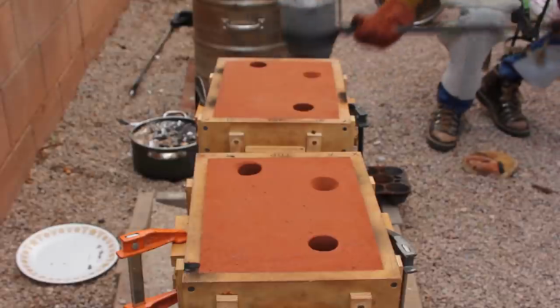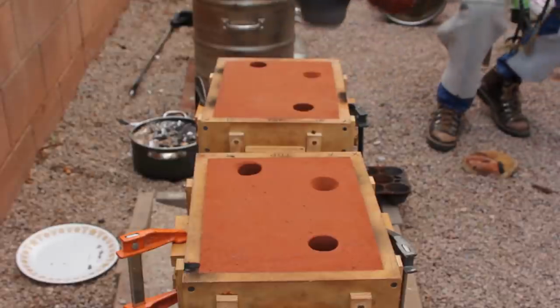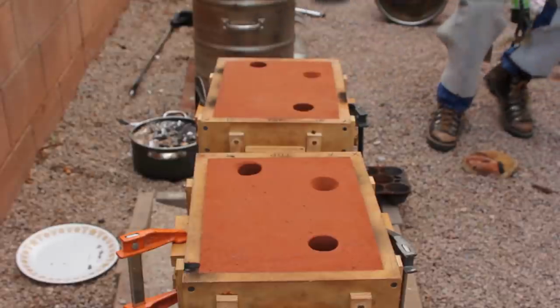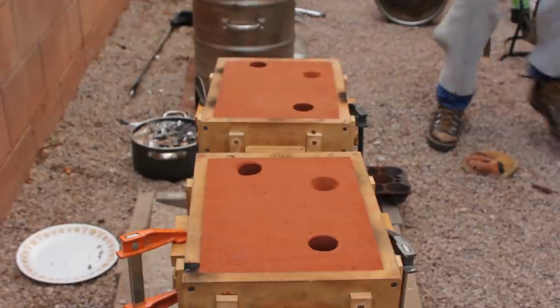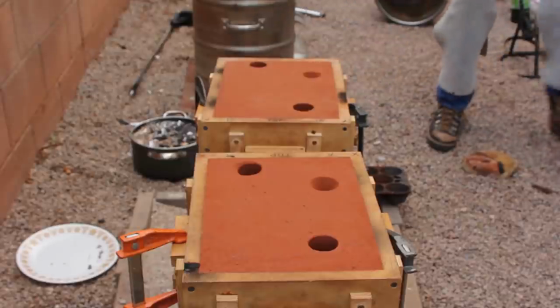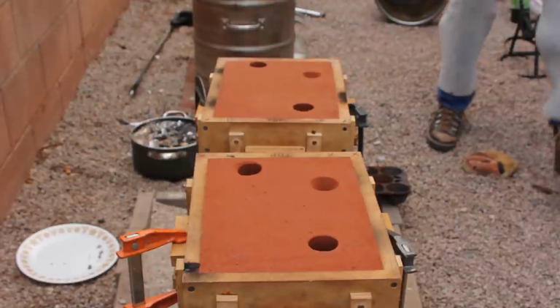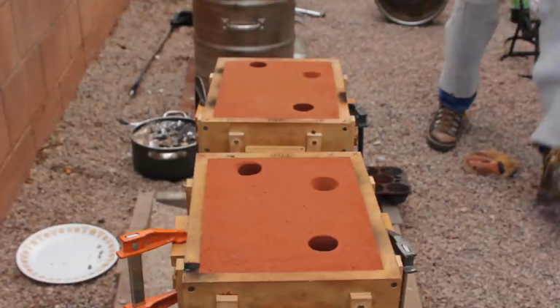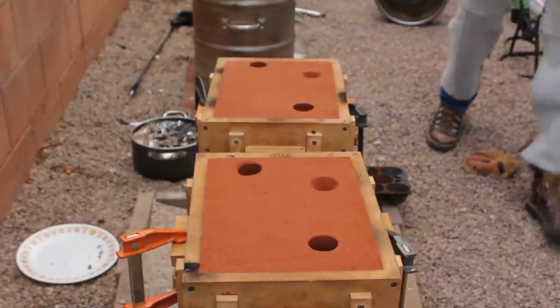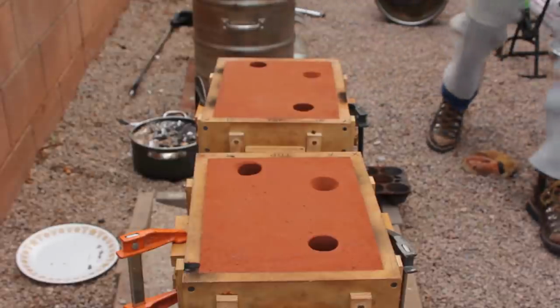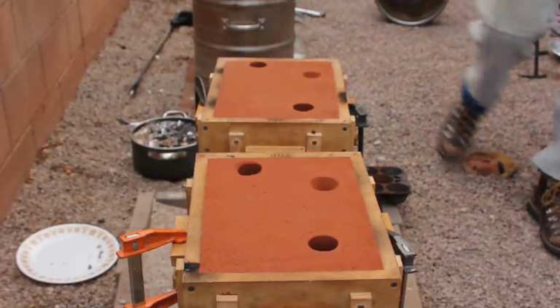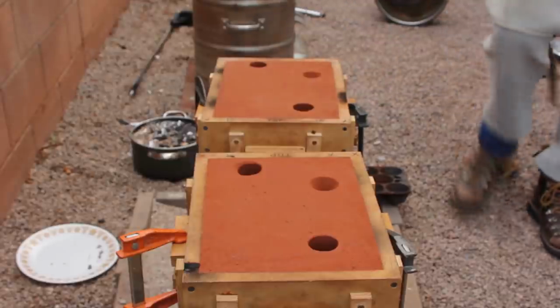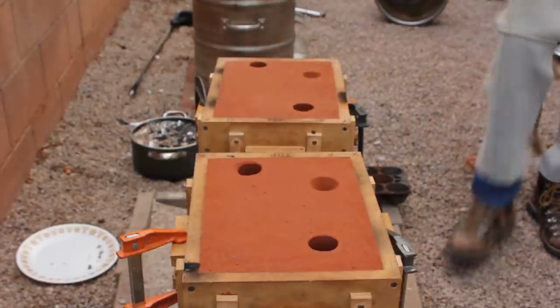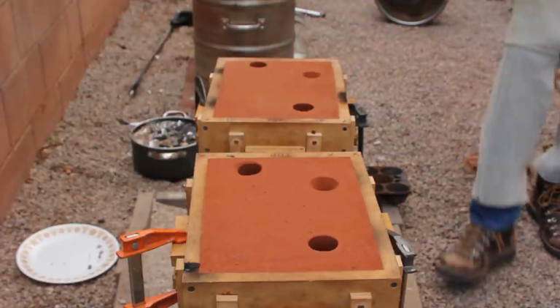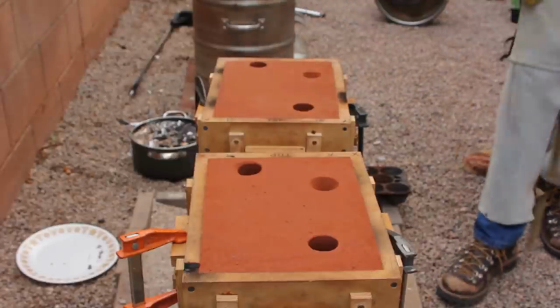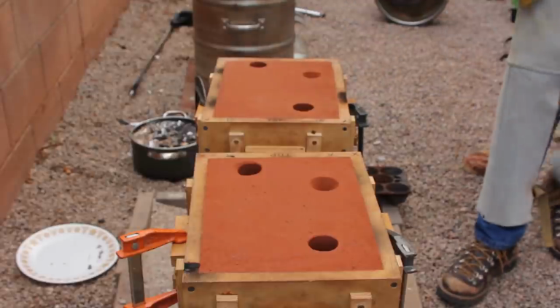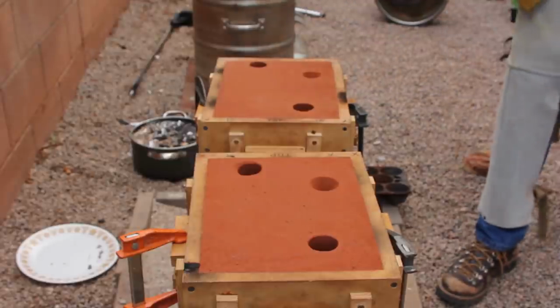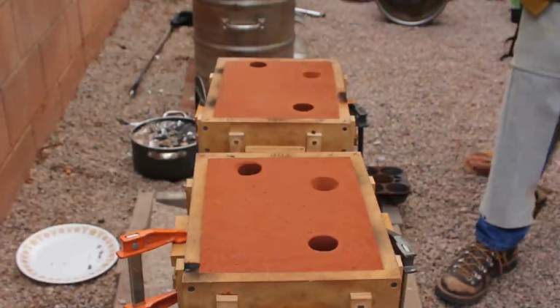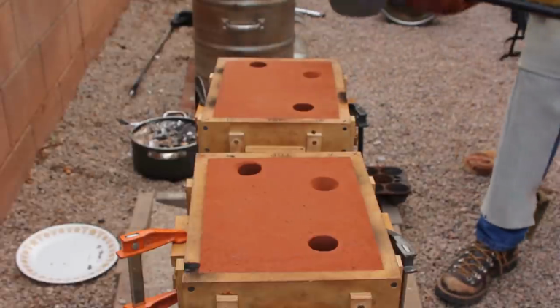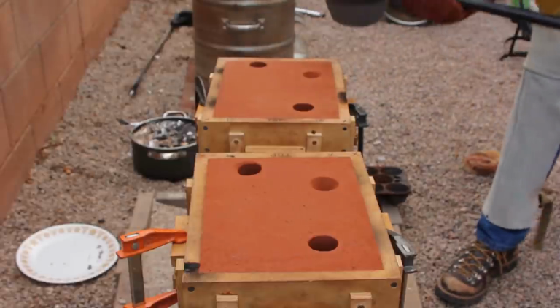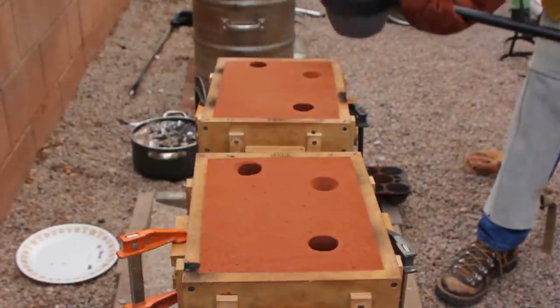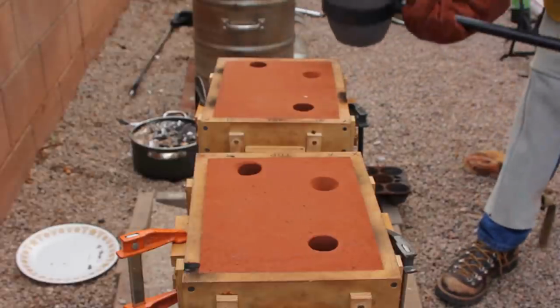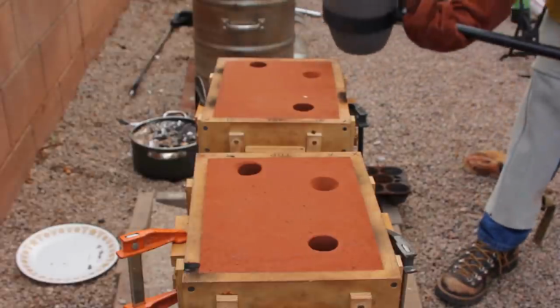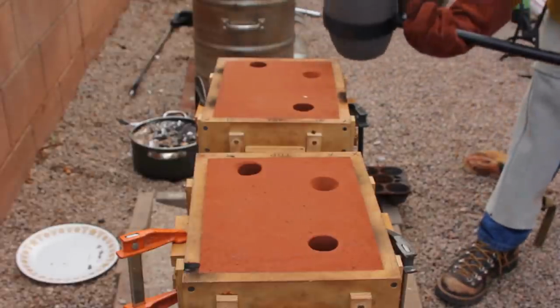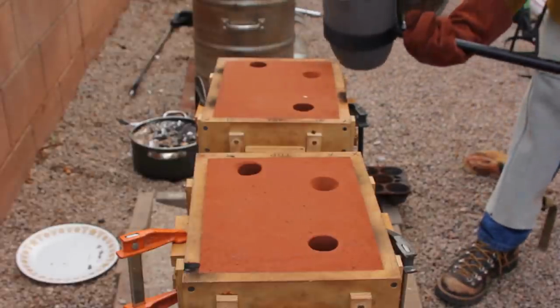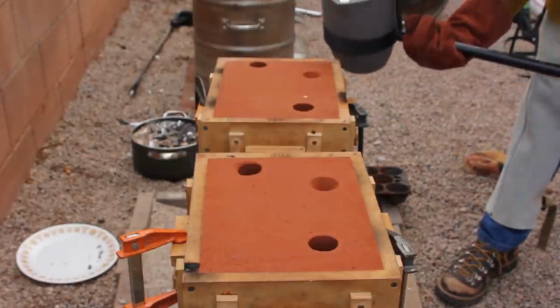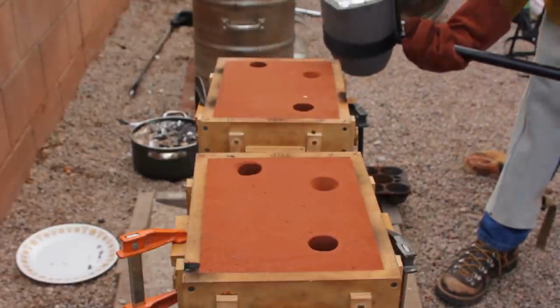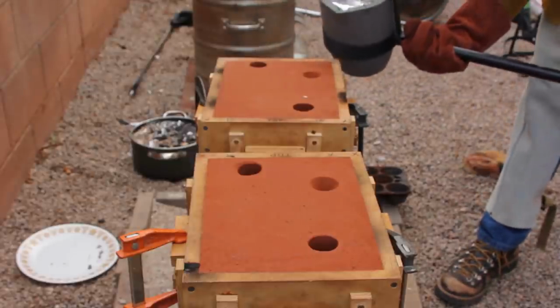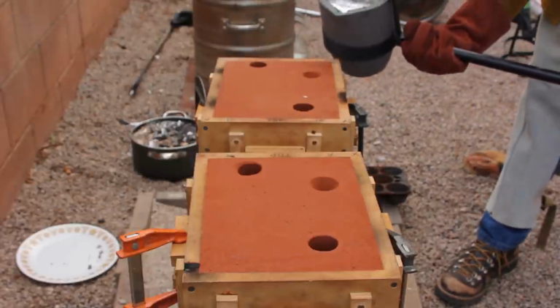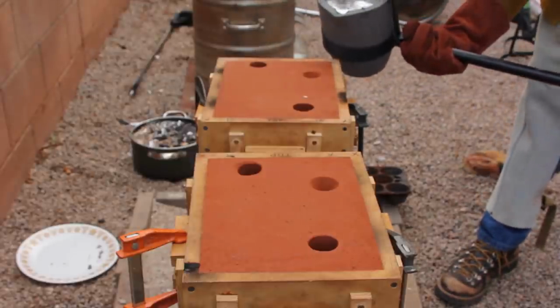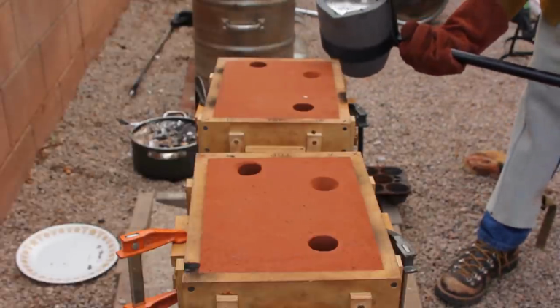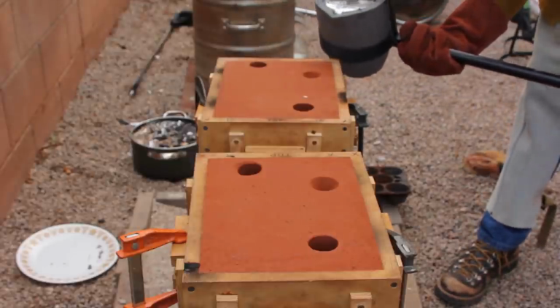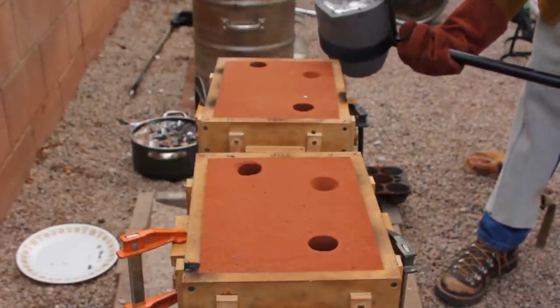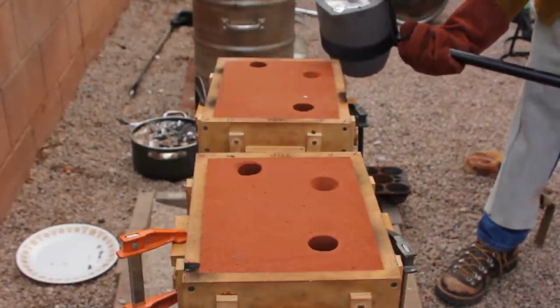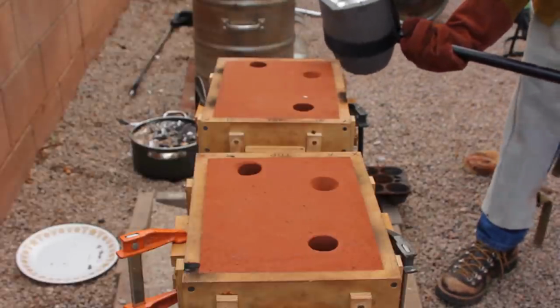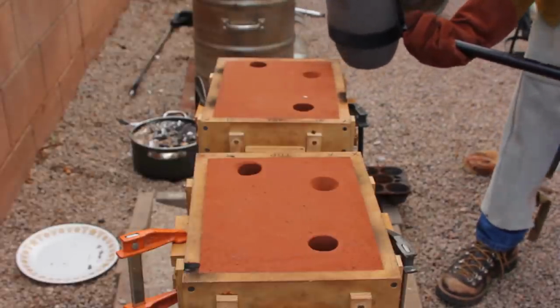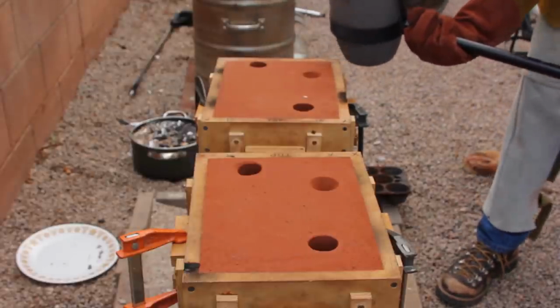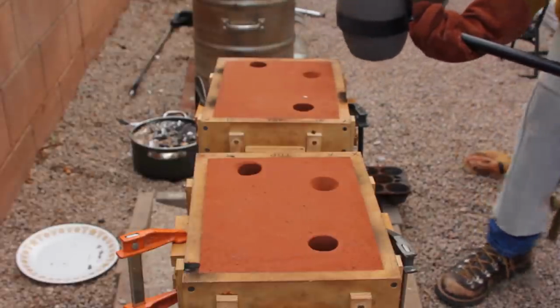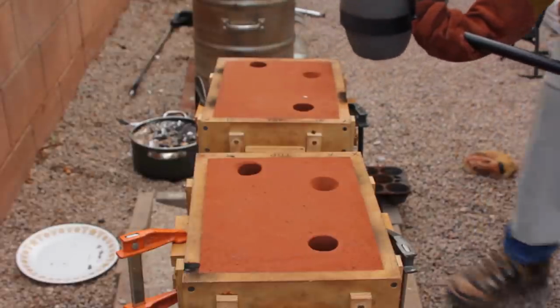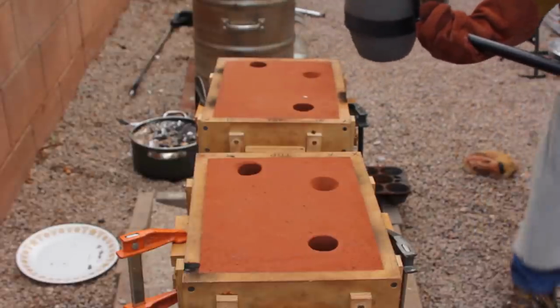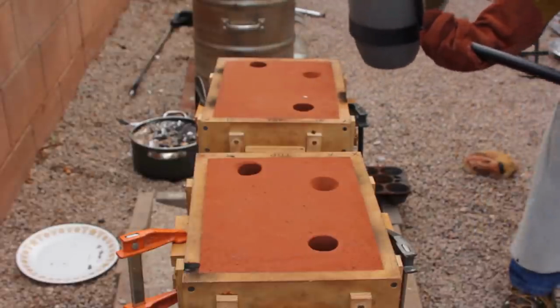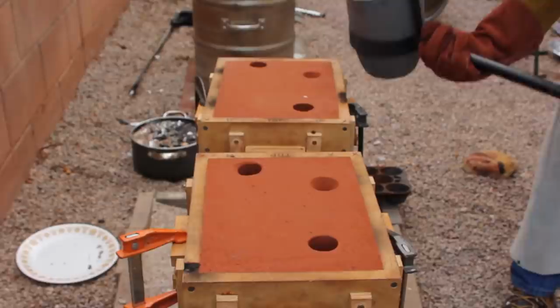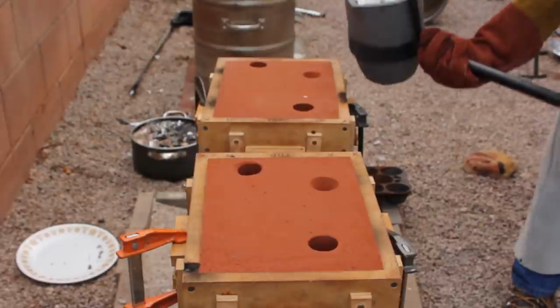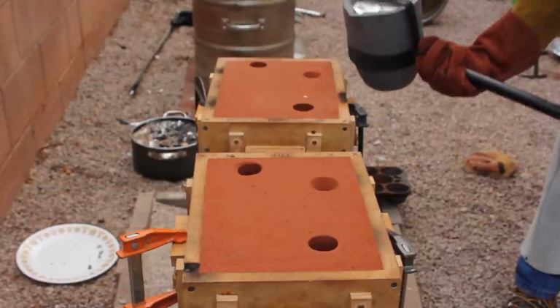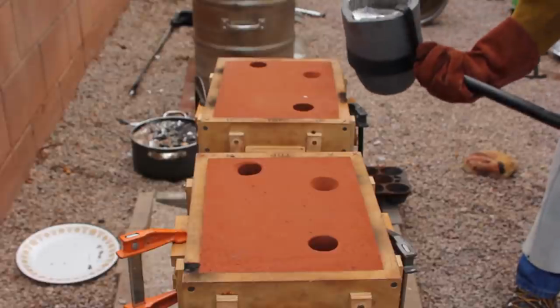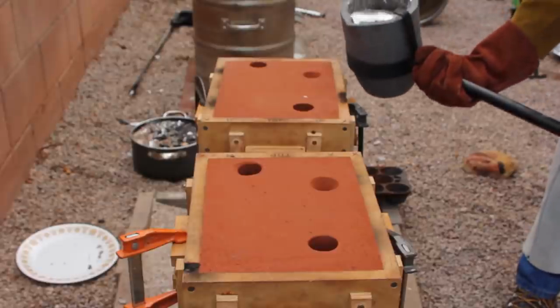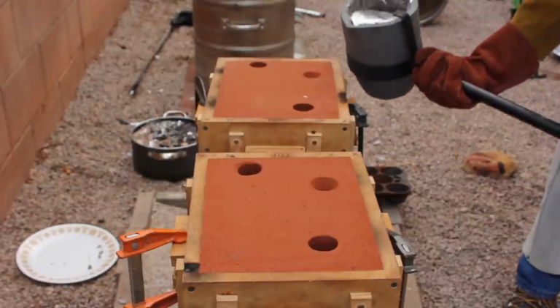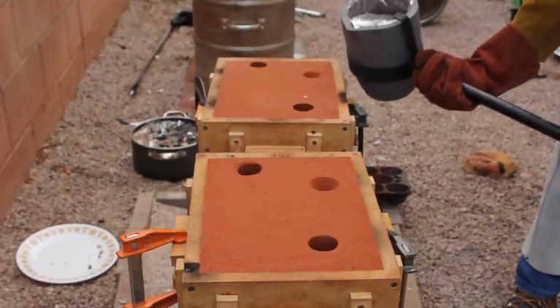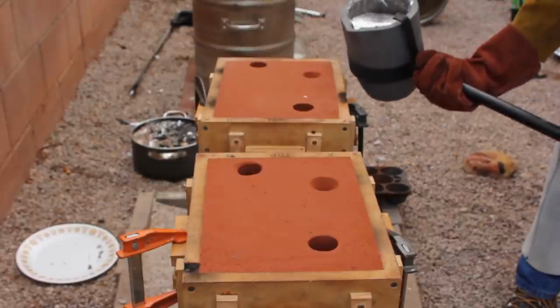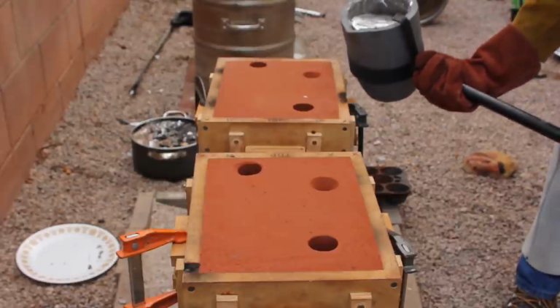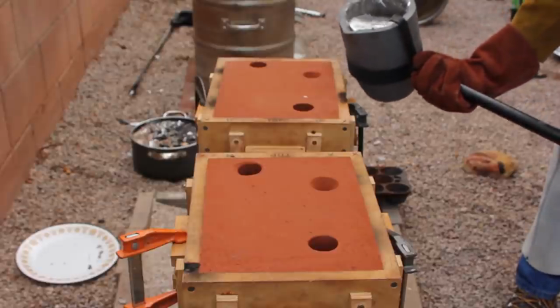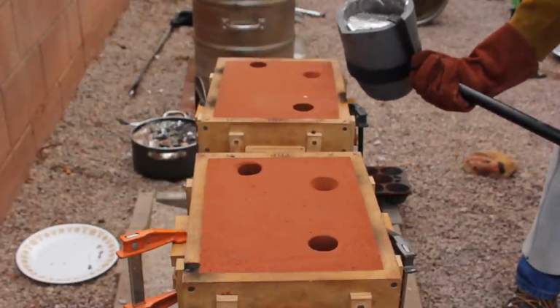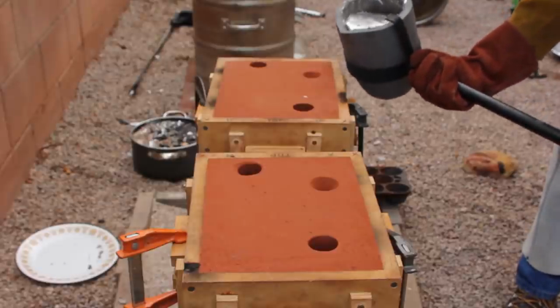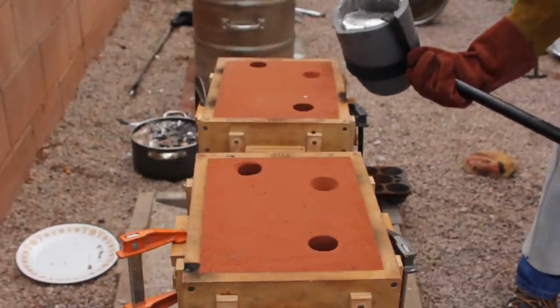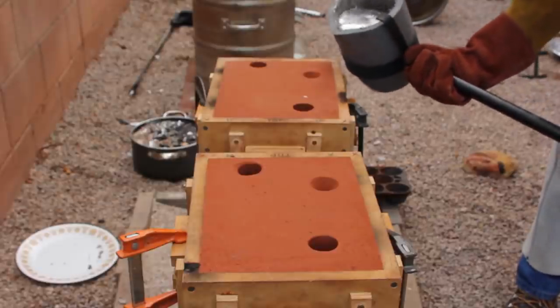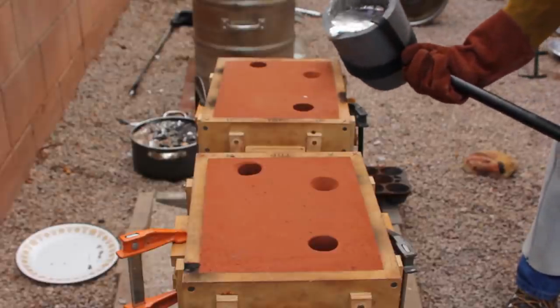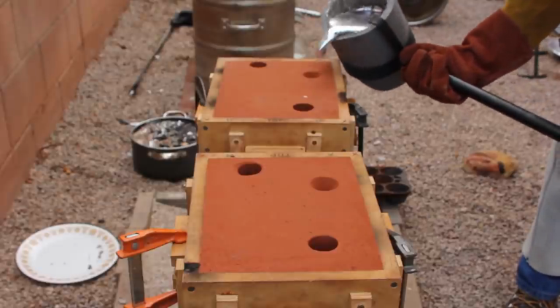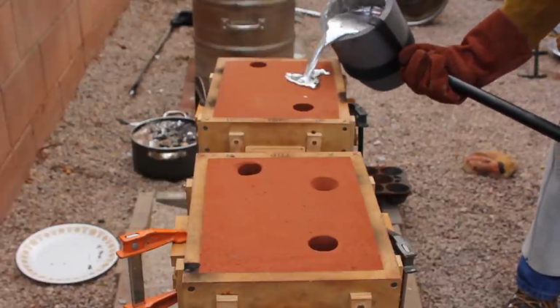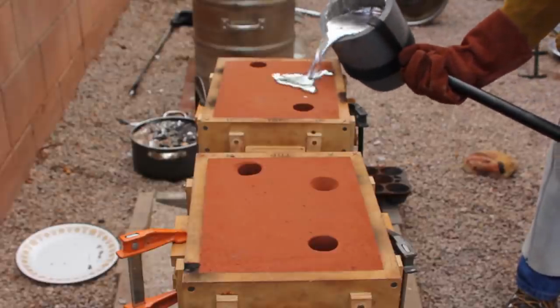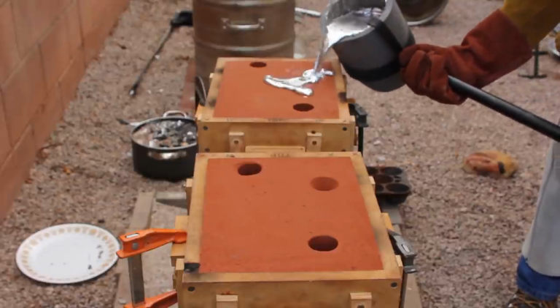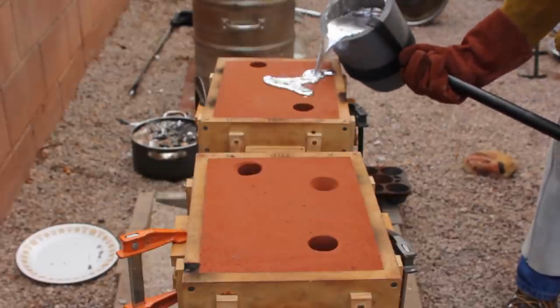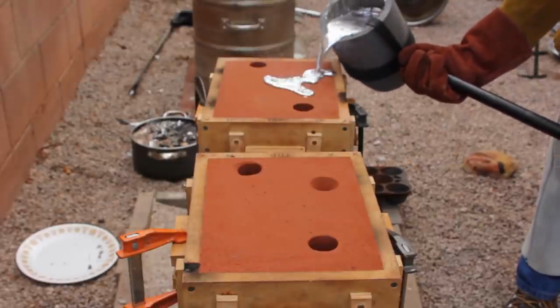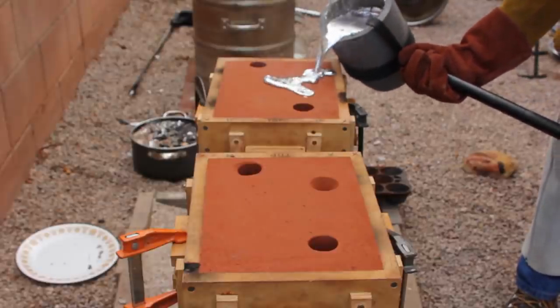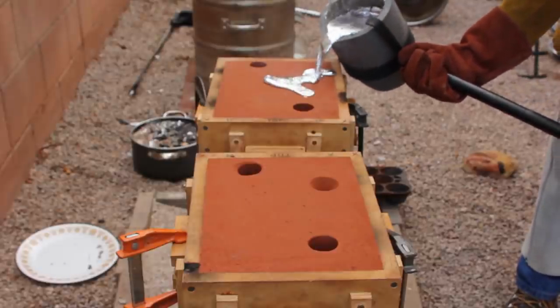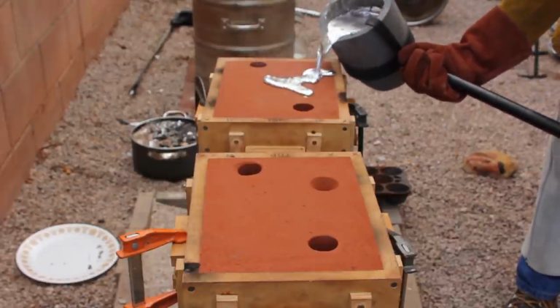I actually had way more metal in my crucible than I needed, so it was a little difficult to control. But it's better to have too much metal than not enough.